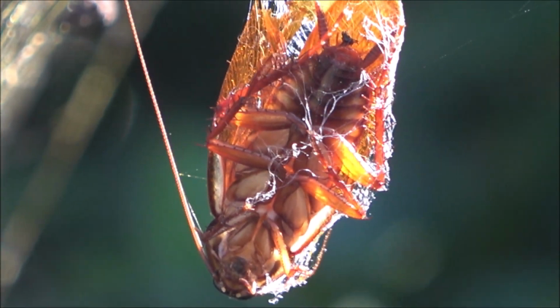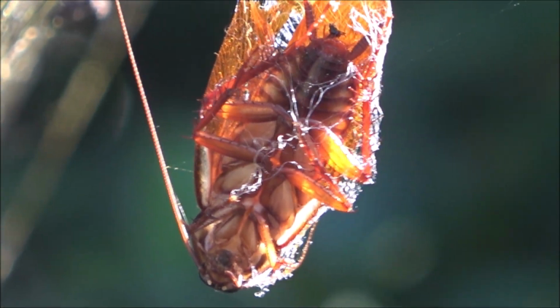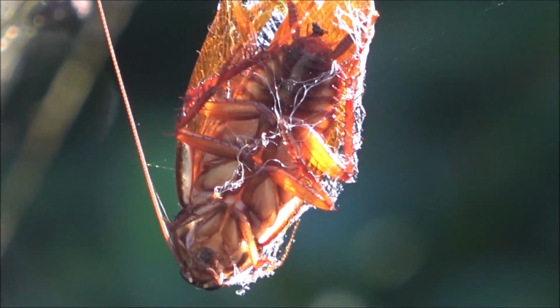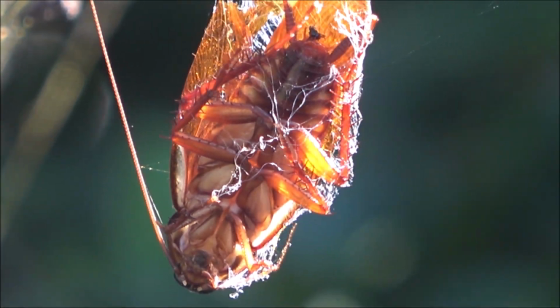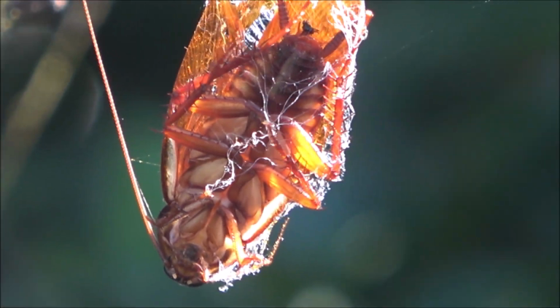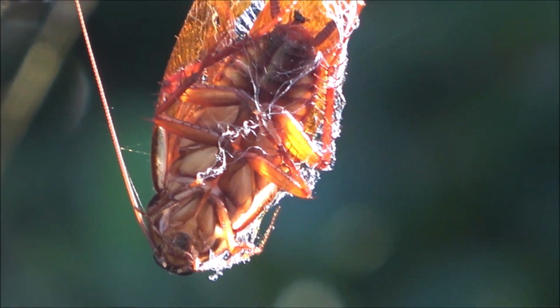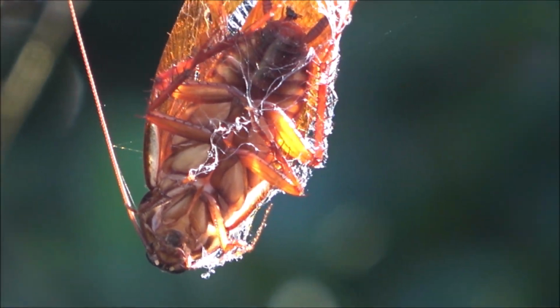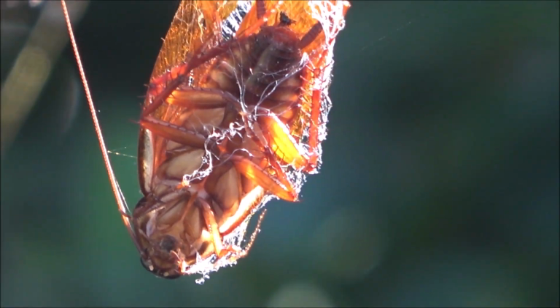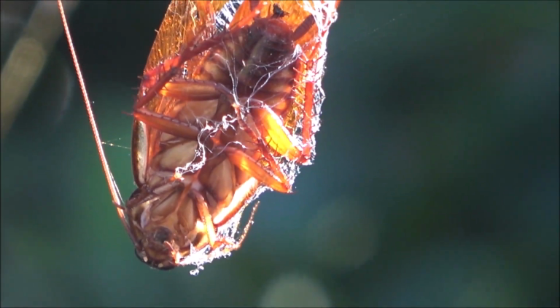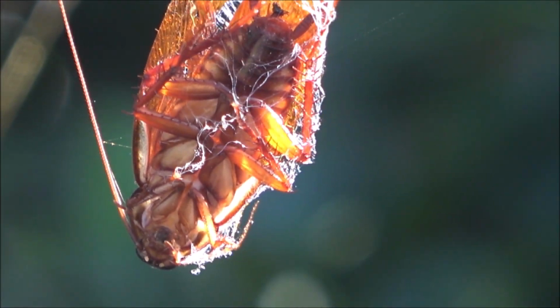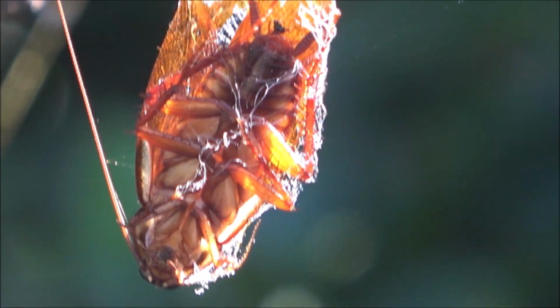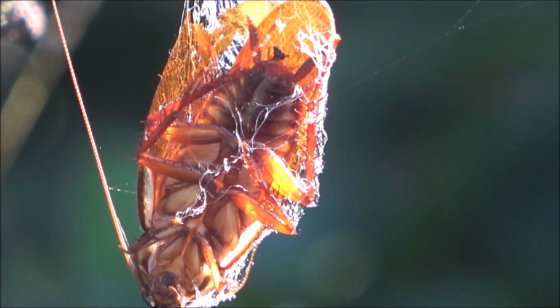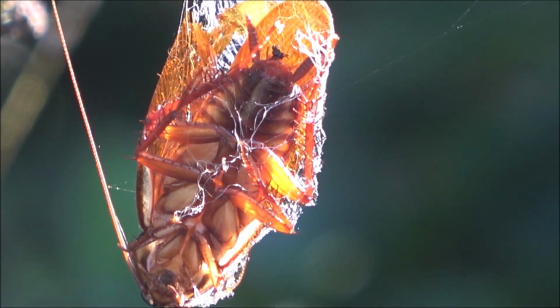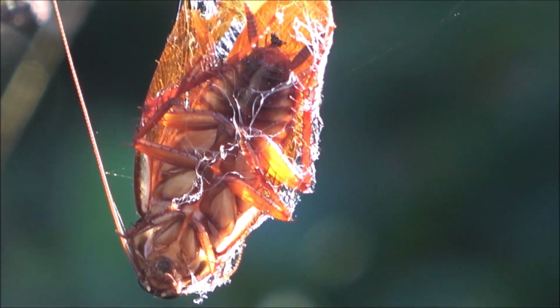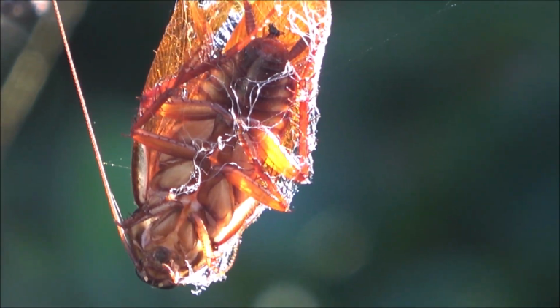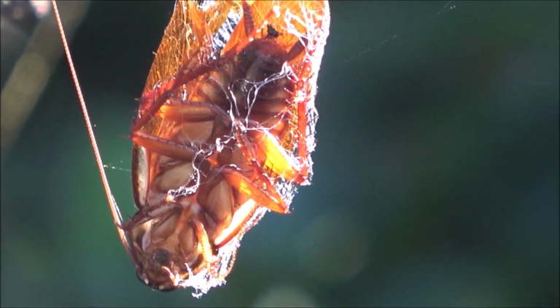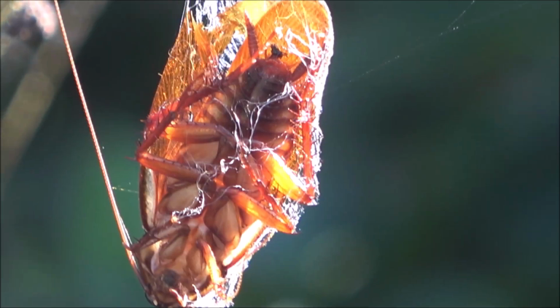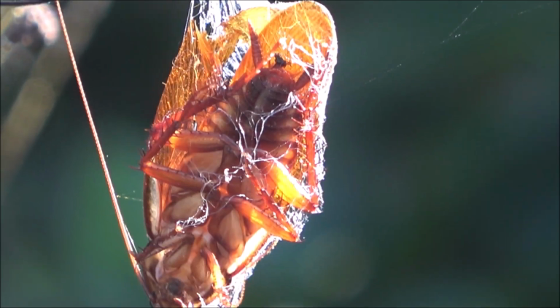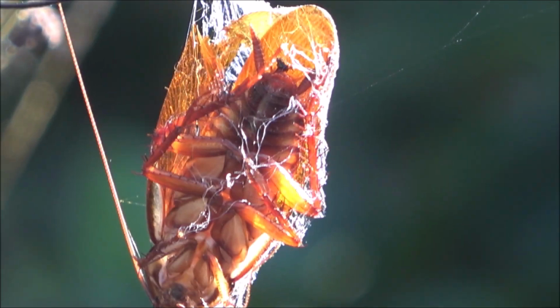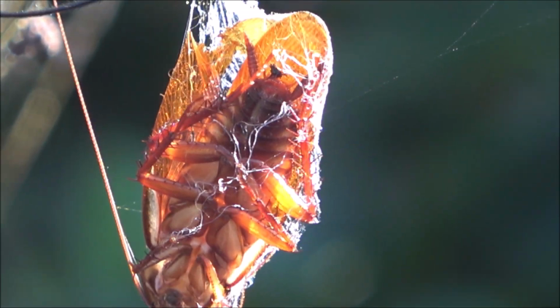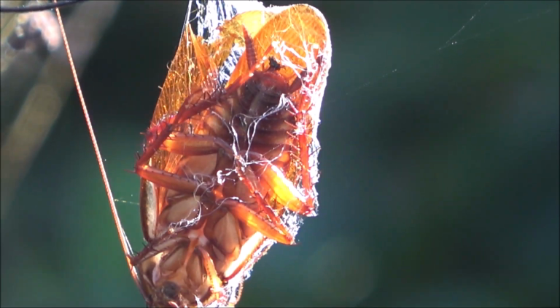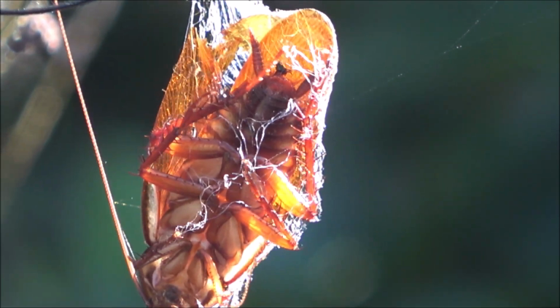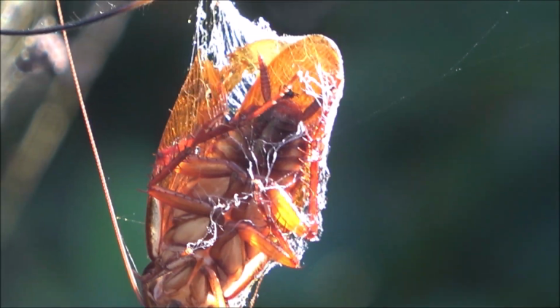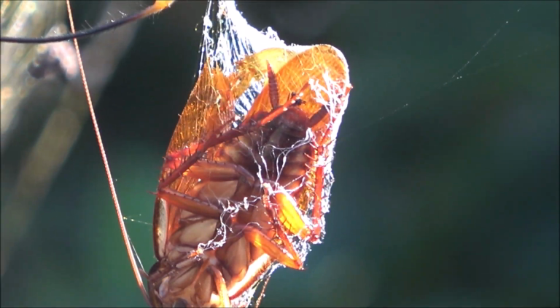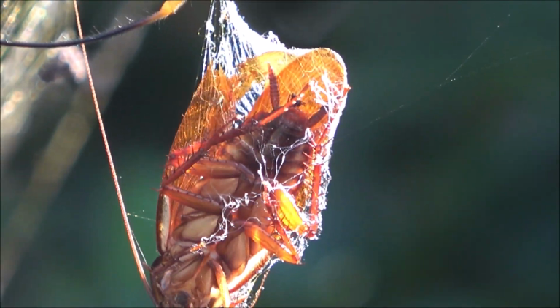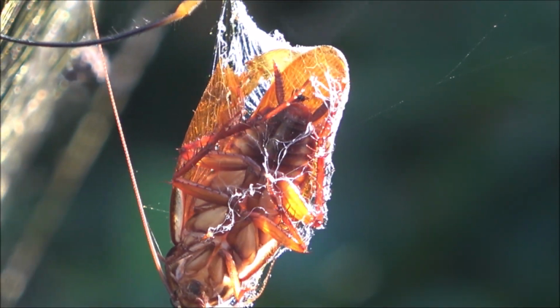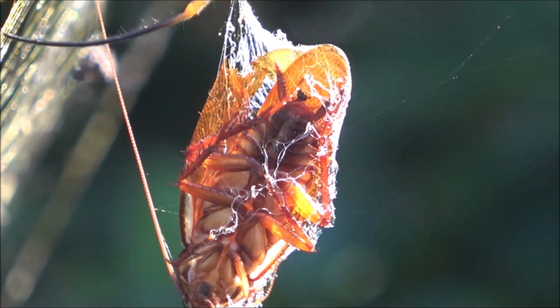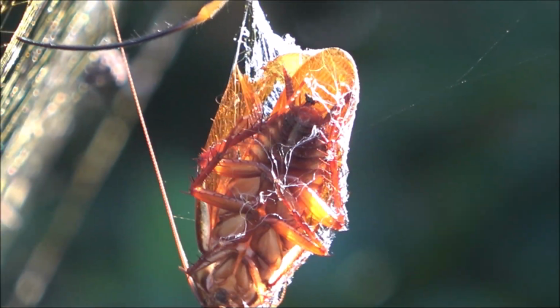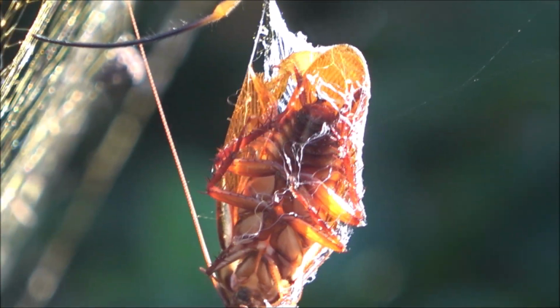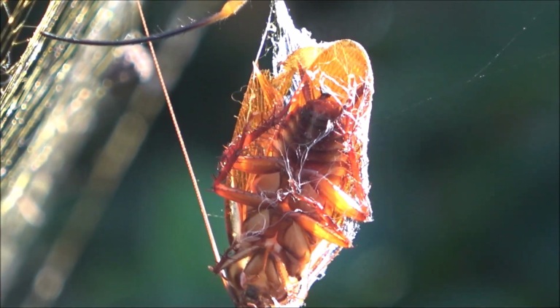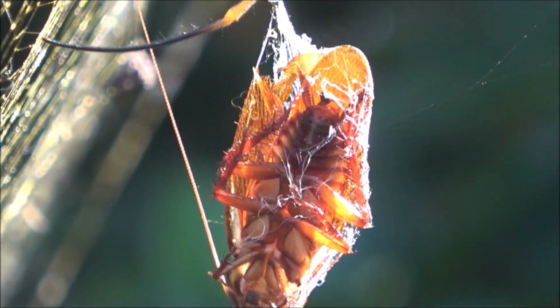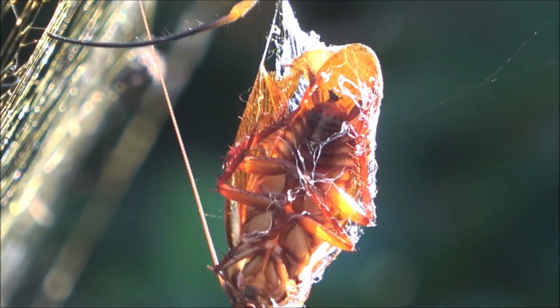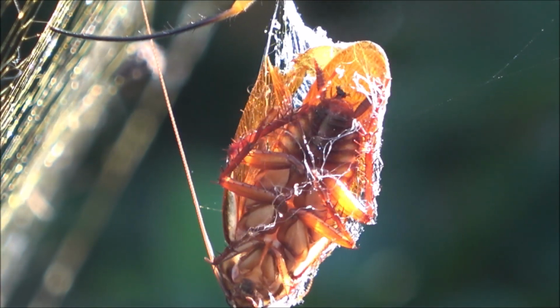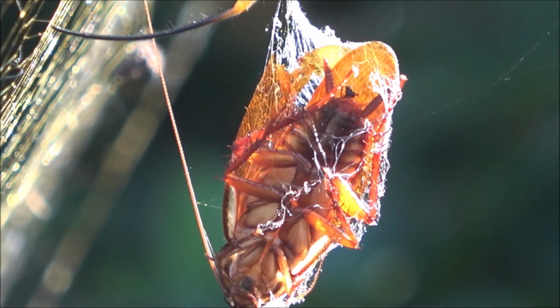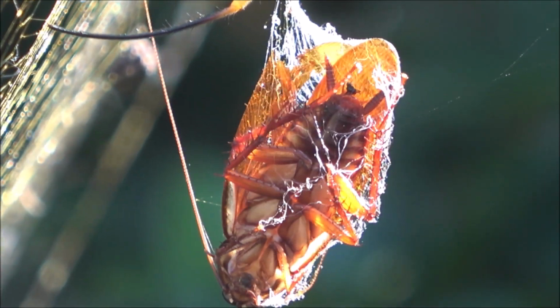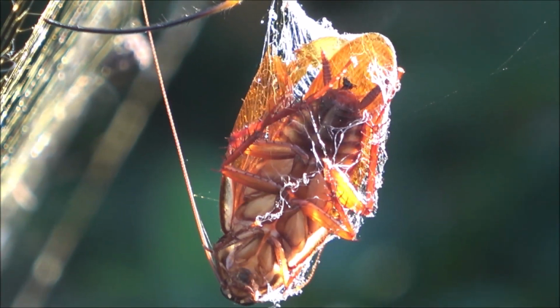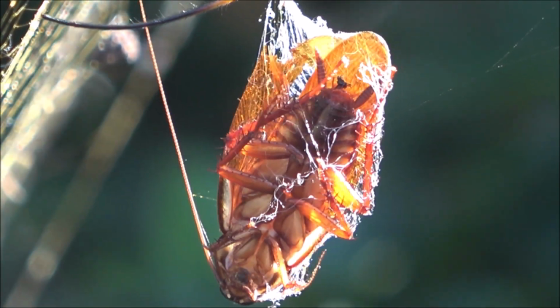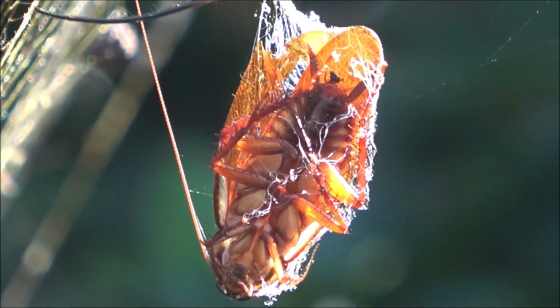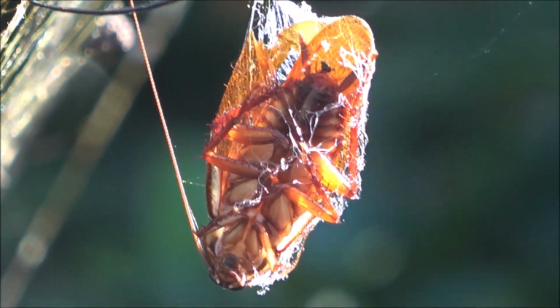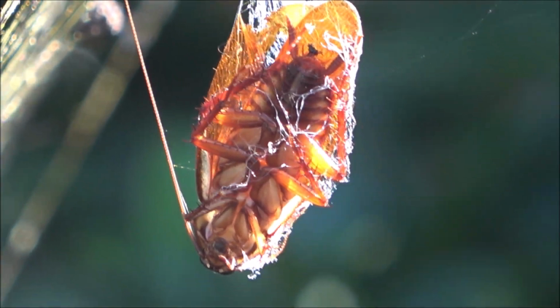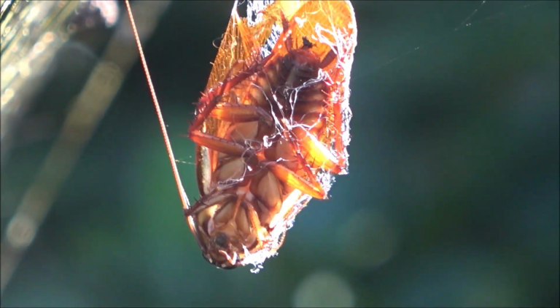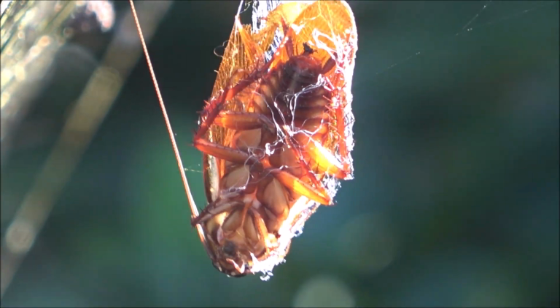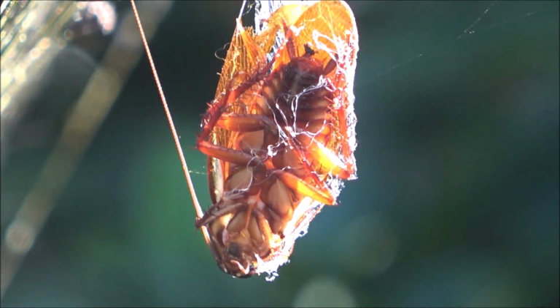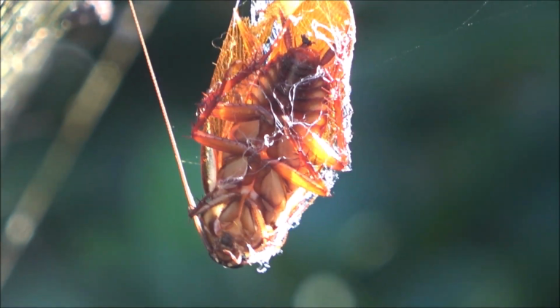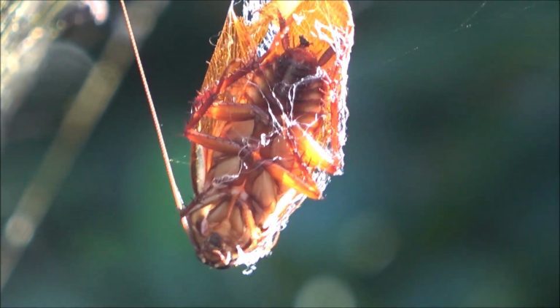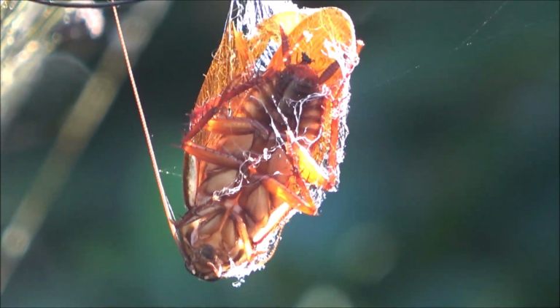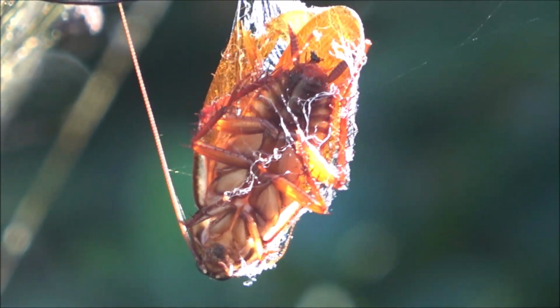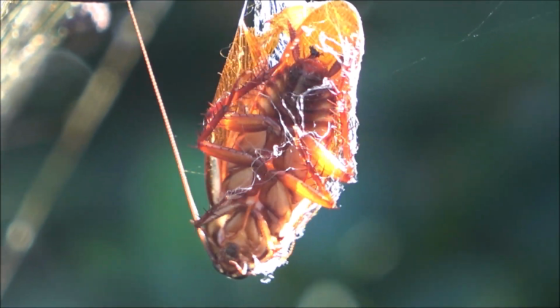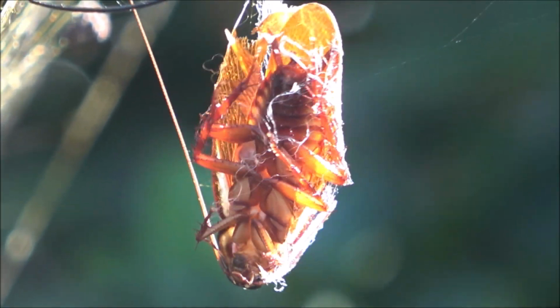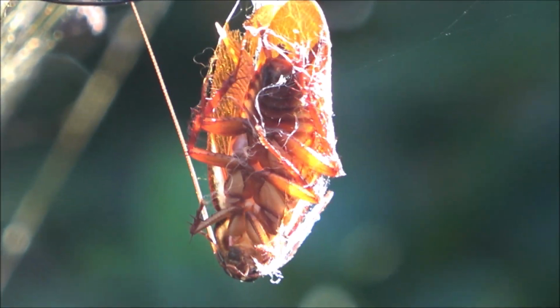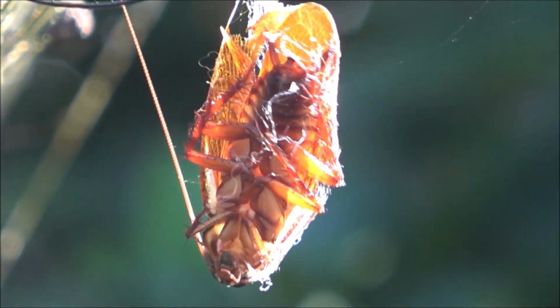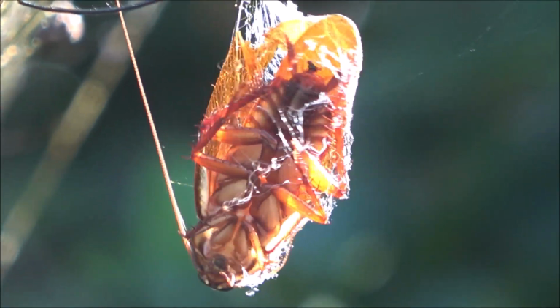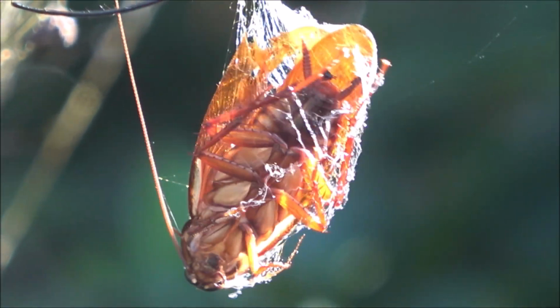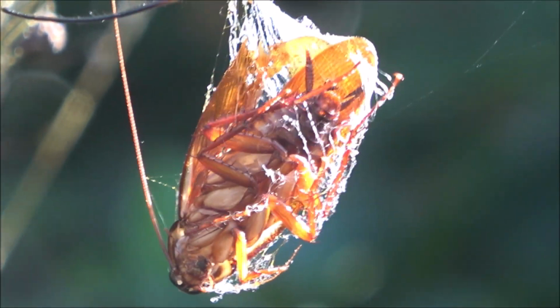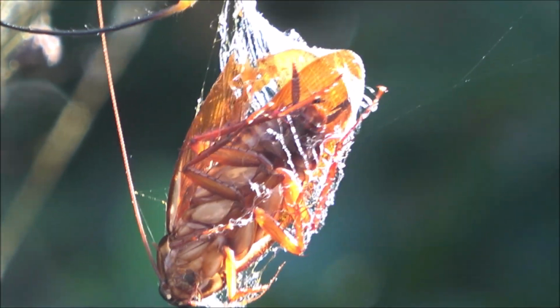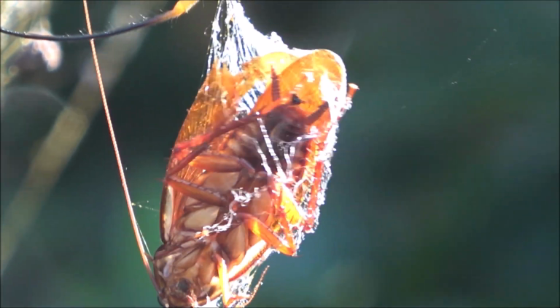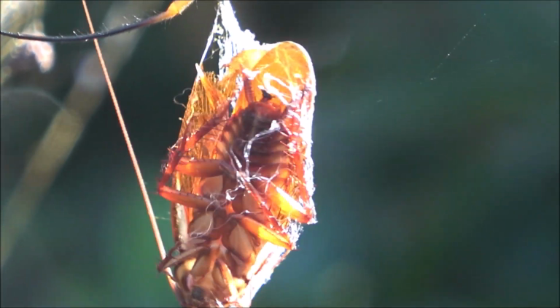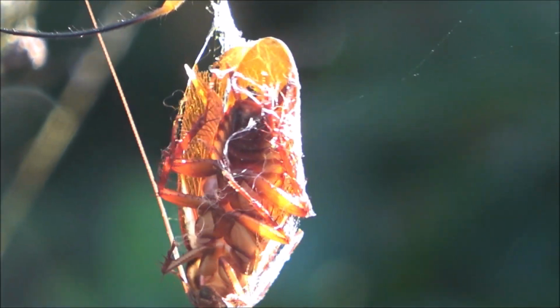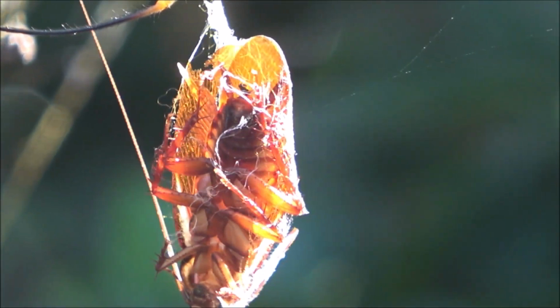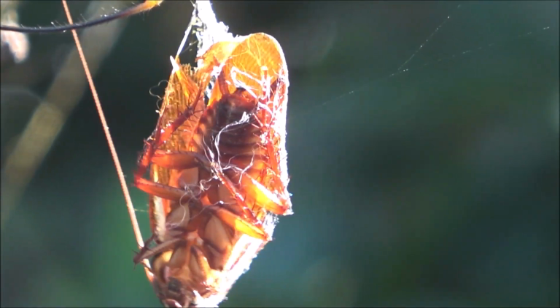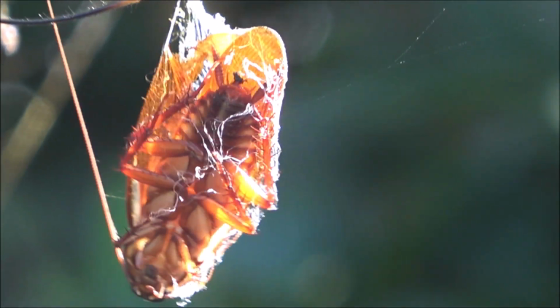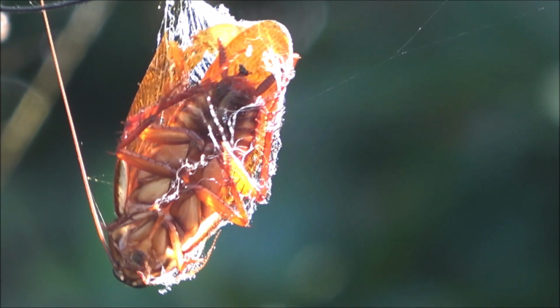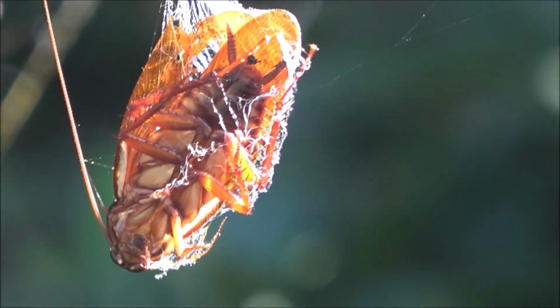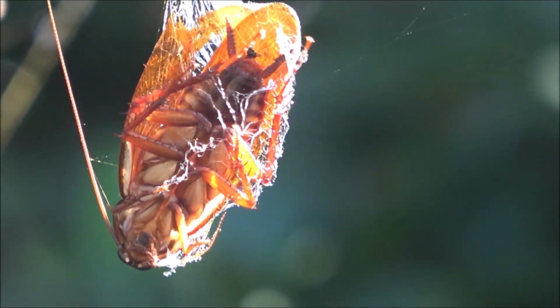Golden orb weavers often don't eat immediately. Instead, they suspend the wrapped prey in the web to consume later.